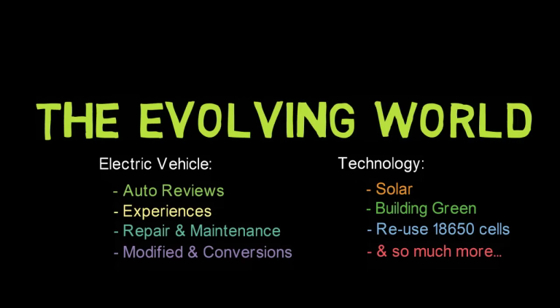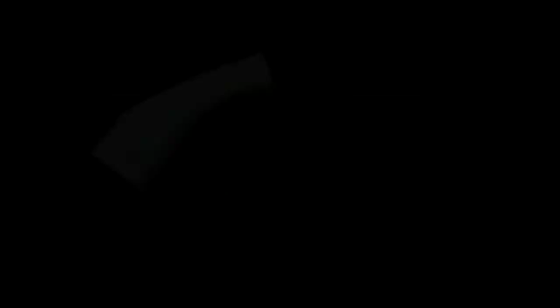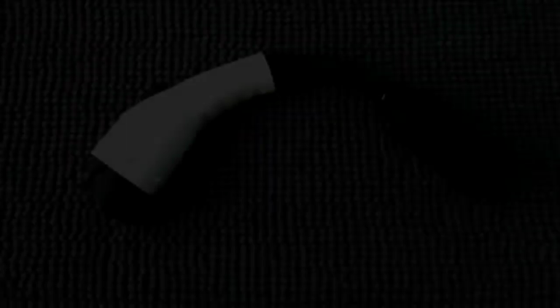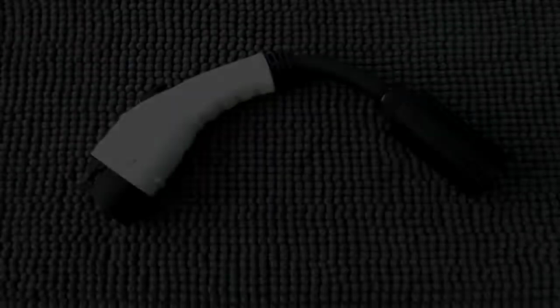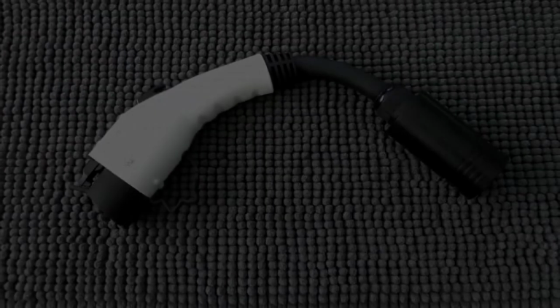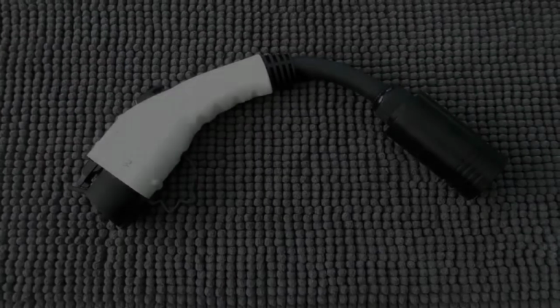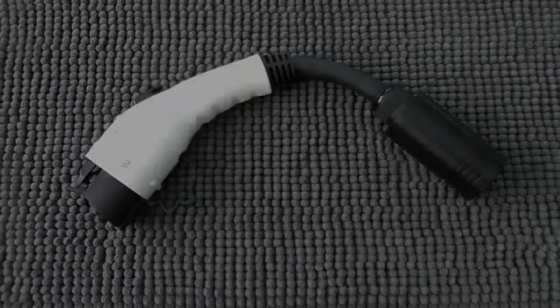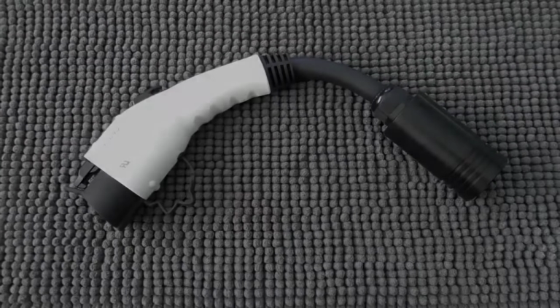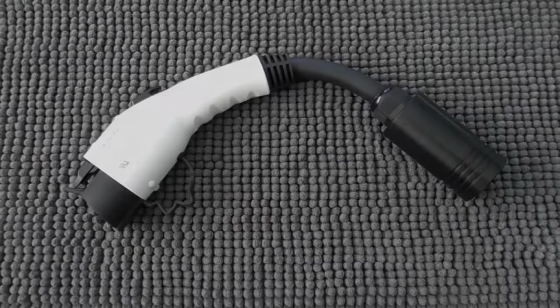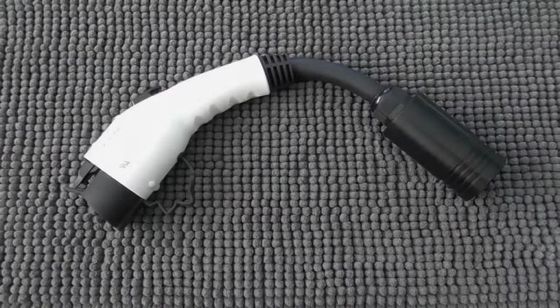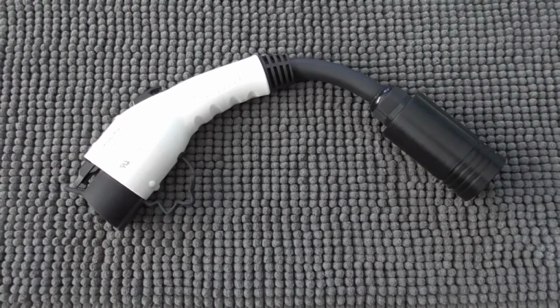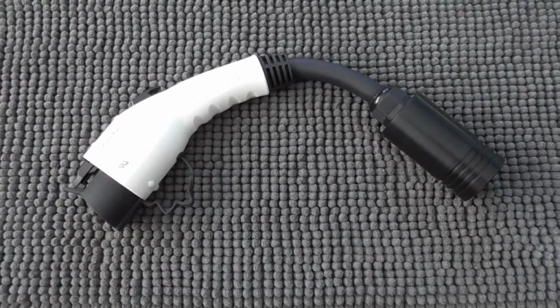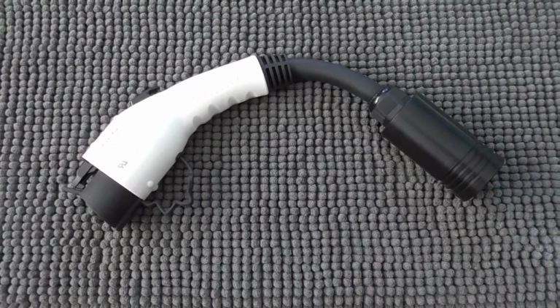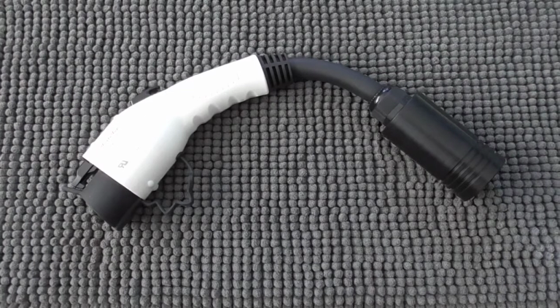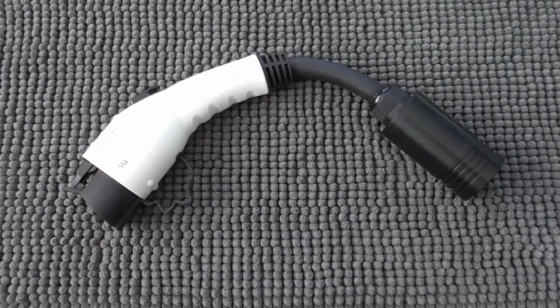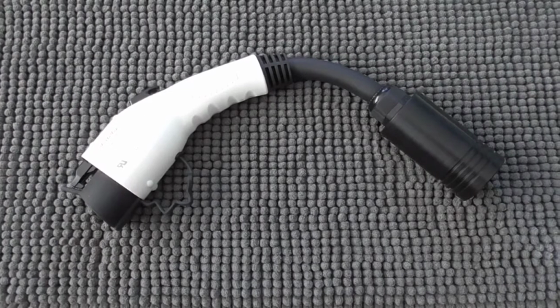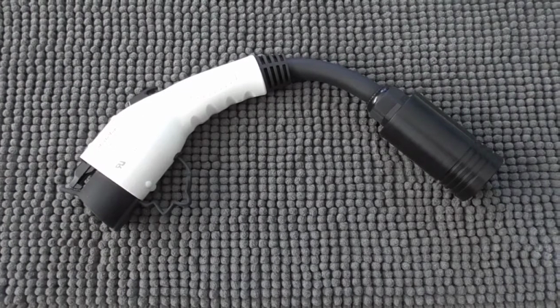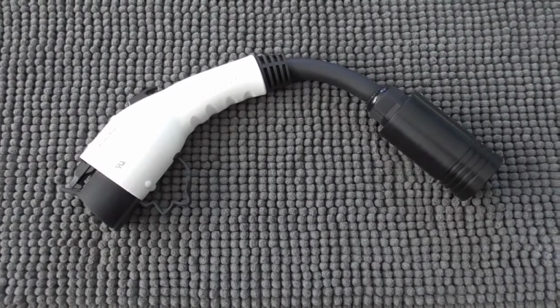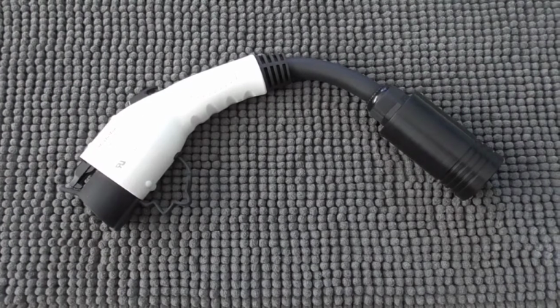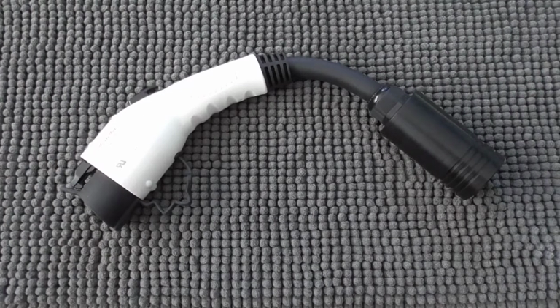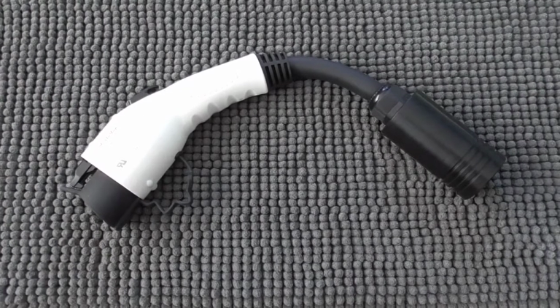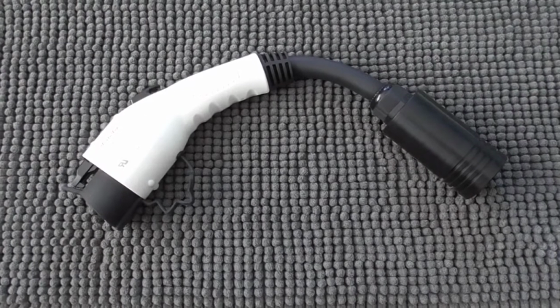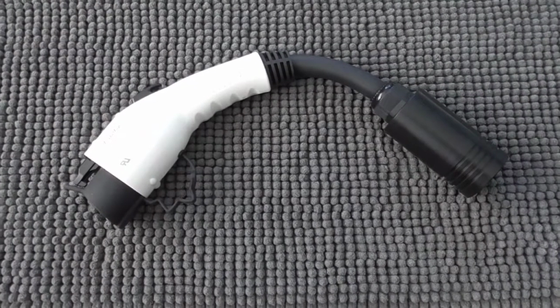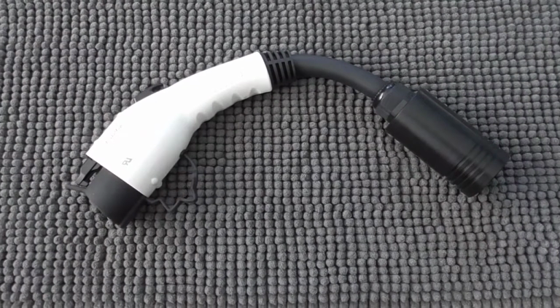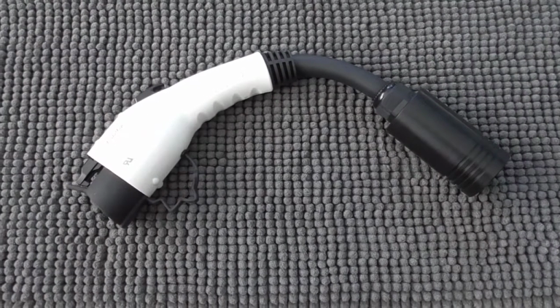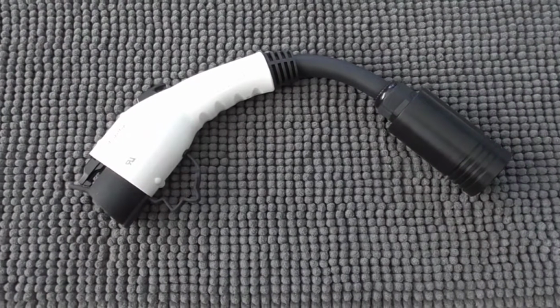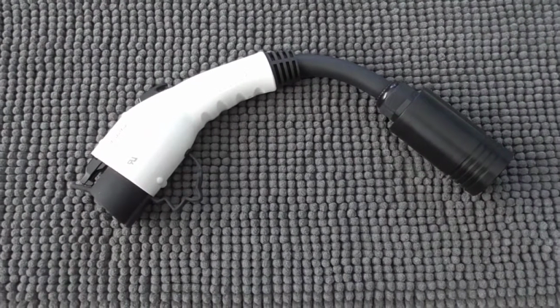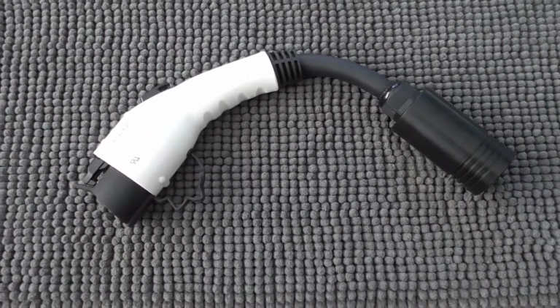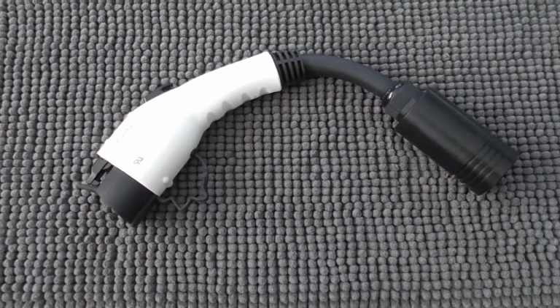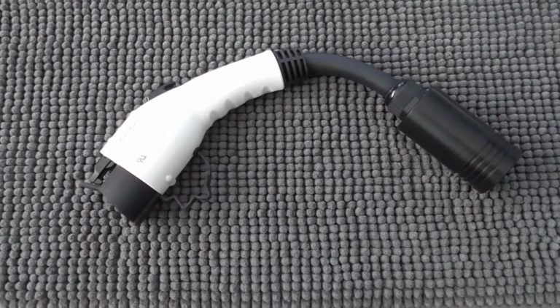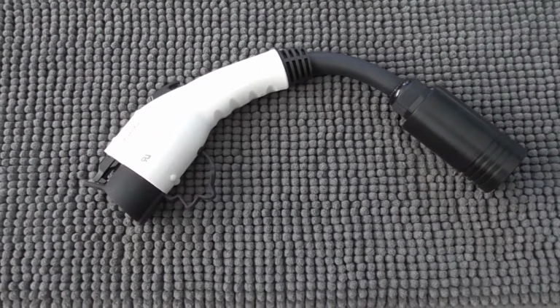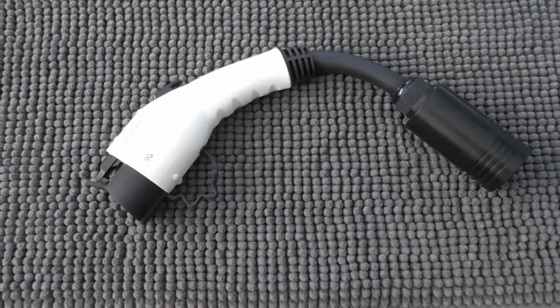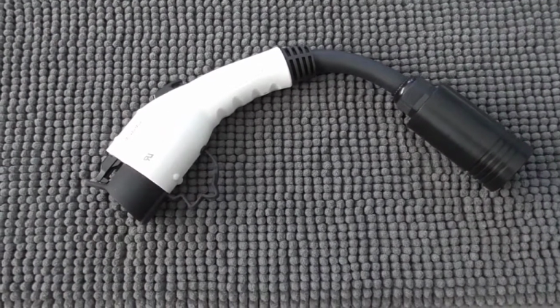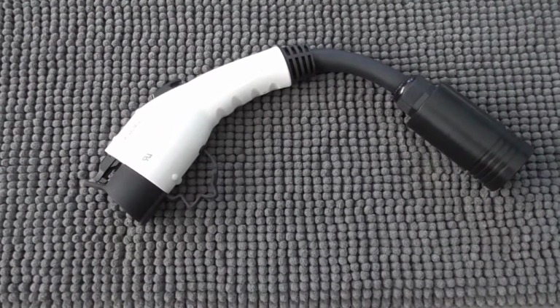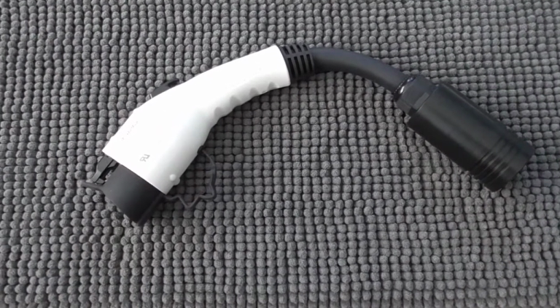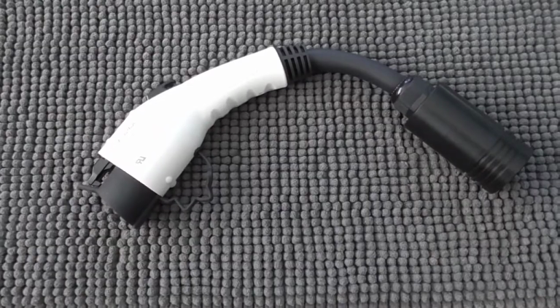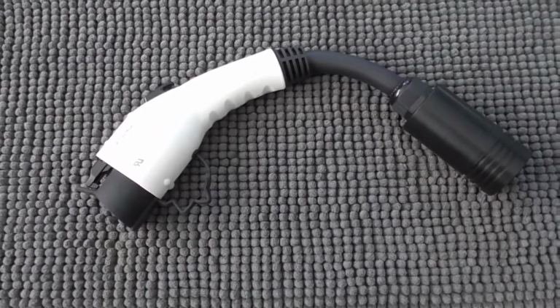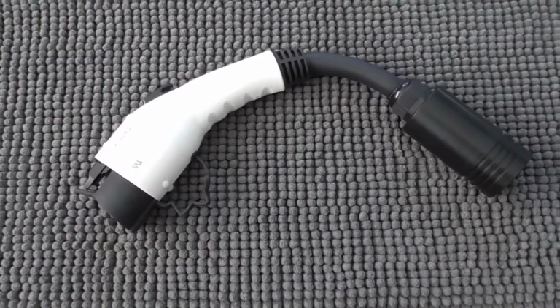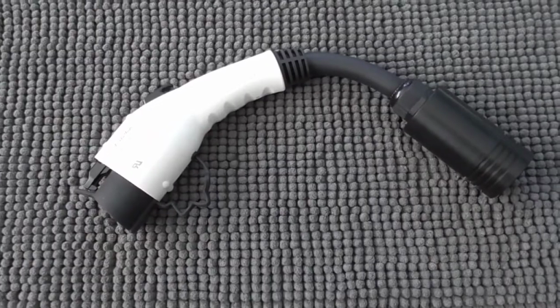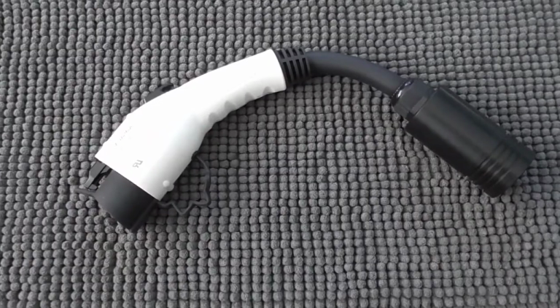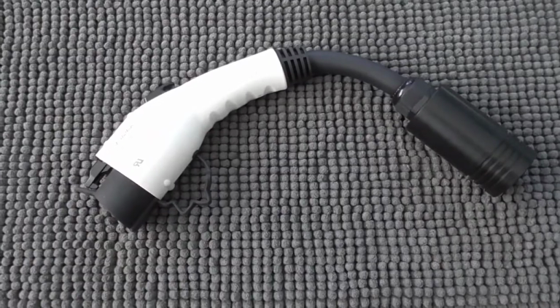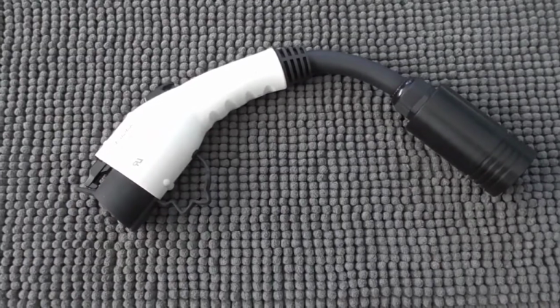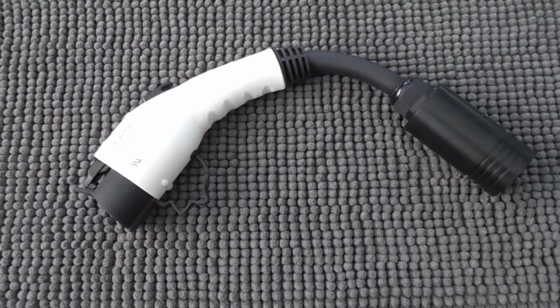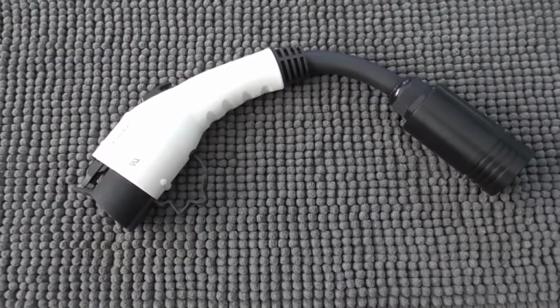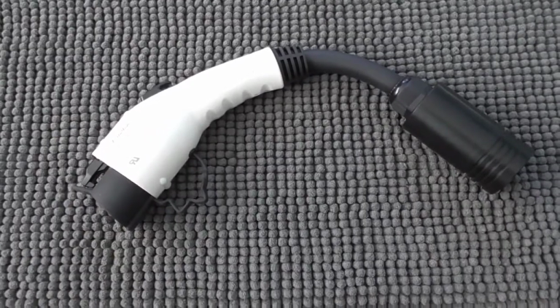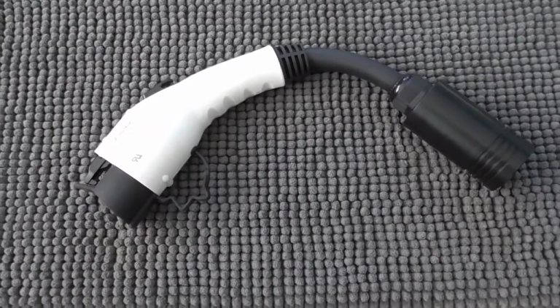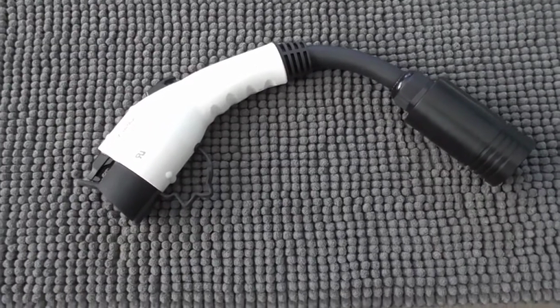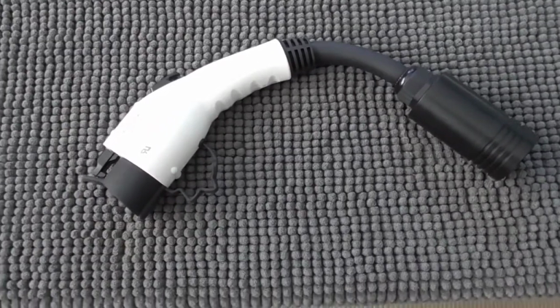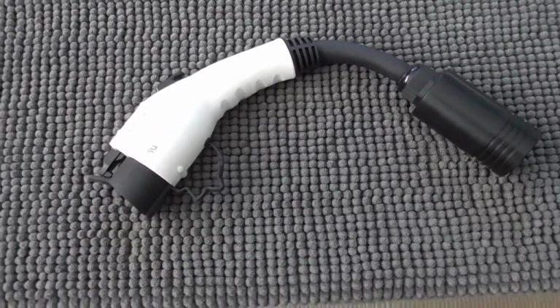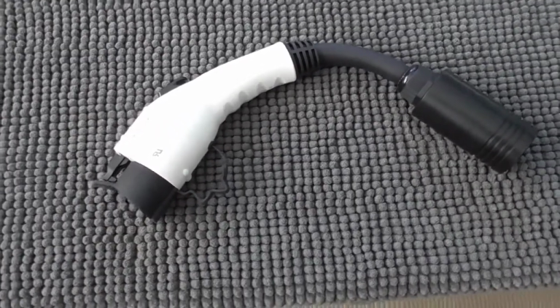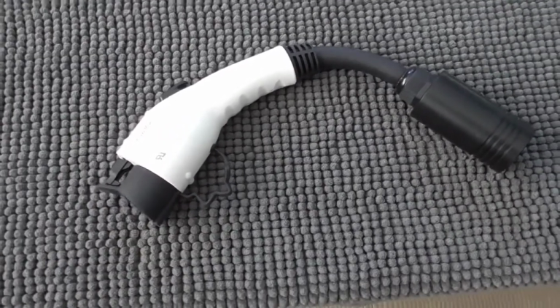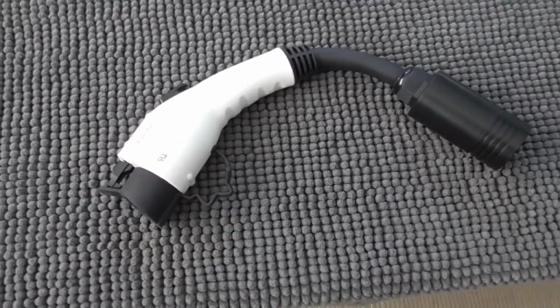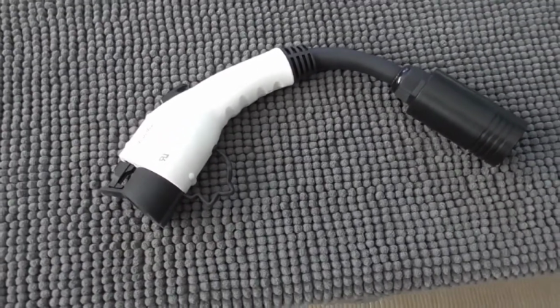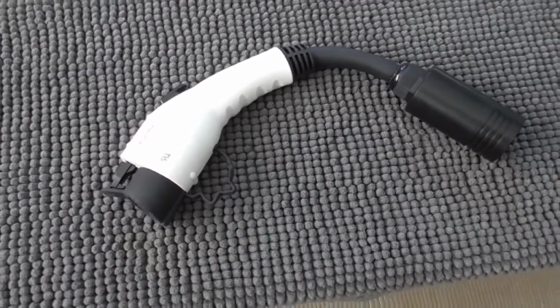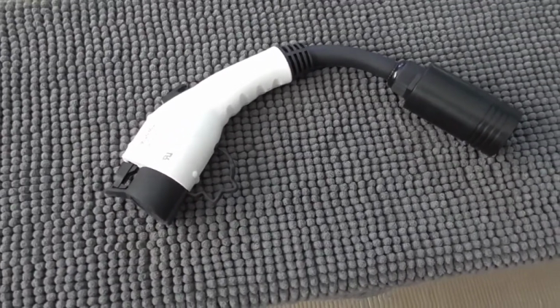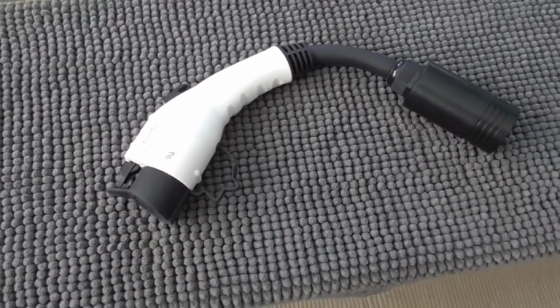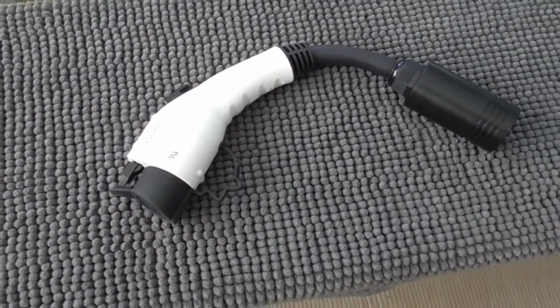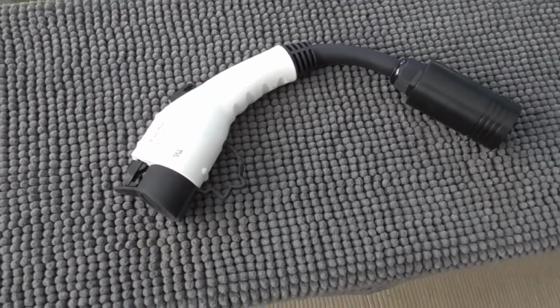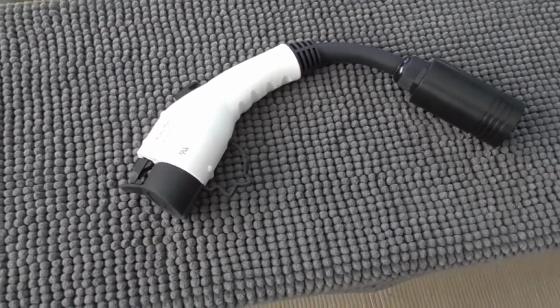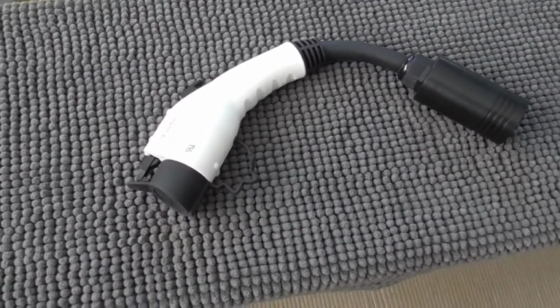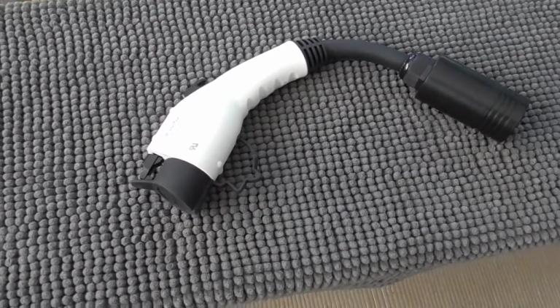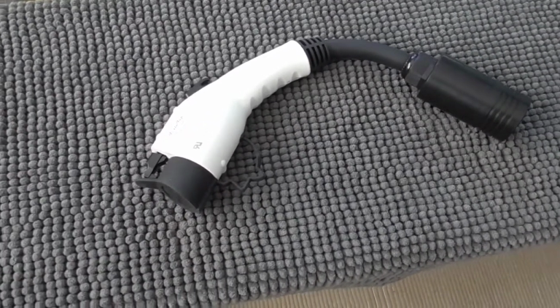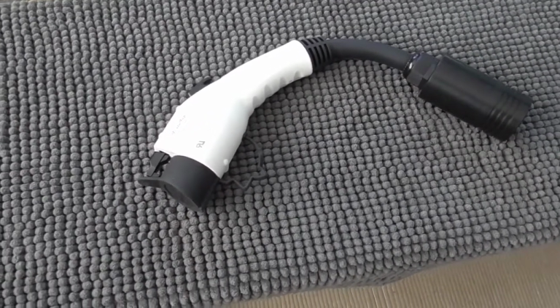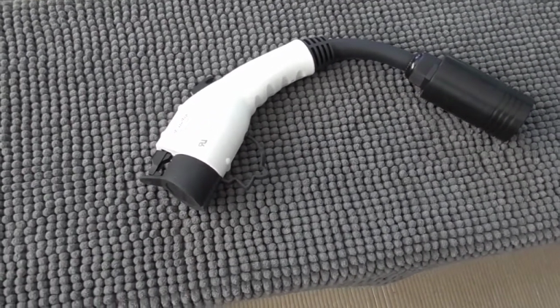Hi, this is John with the Evolving World. Today I'm doing a quick video on an interesting adapter that I've discovered.